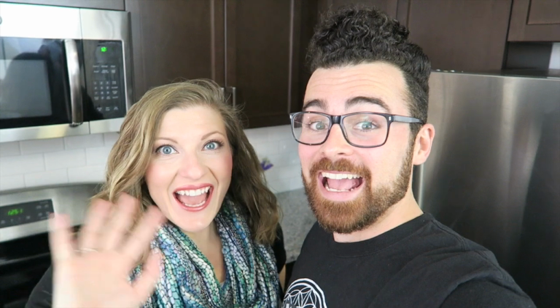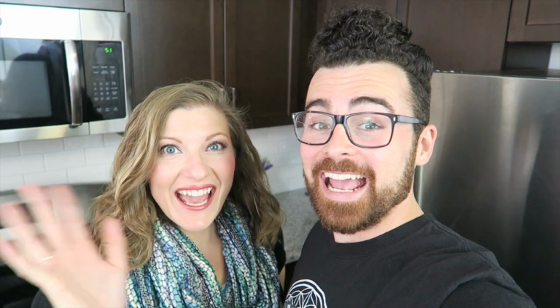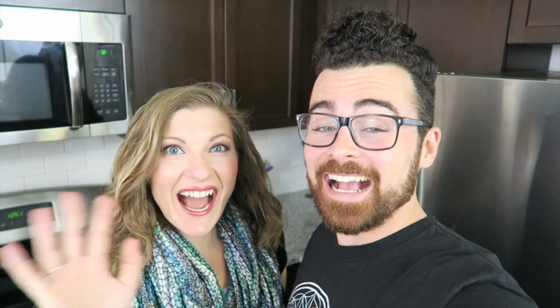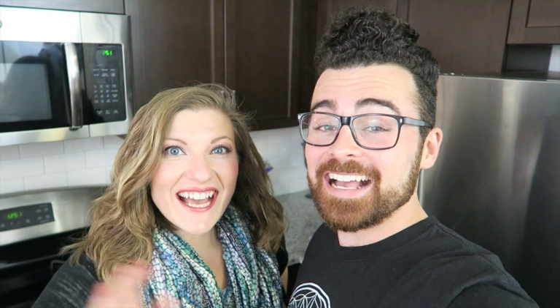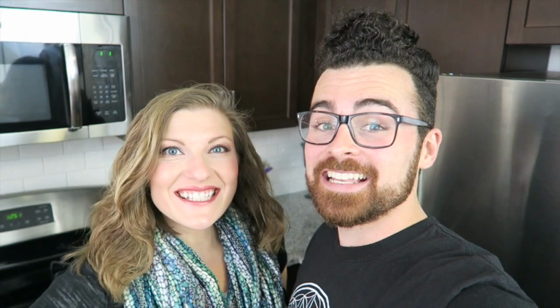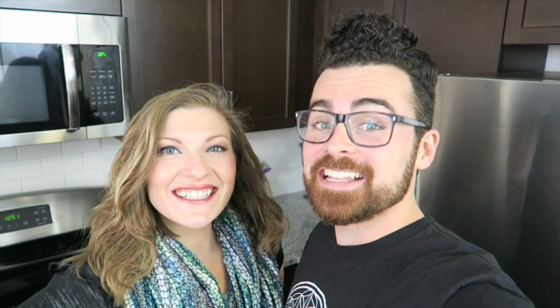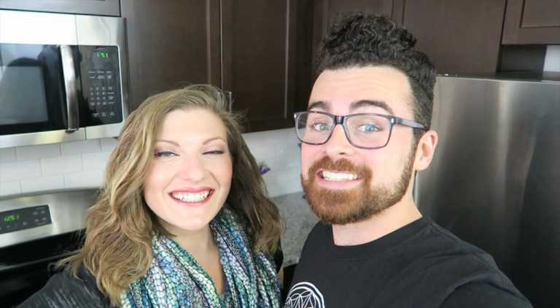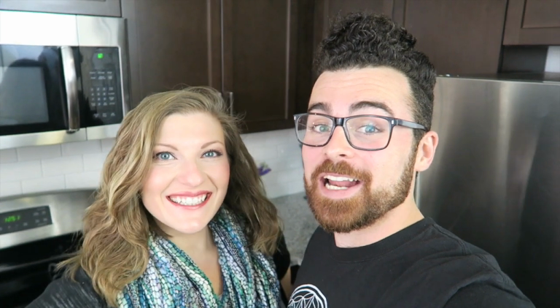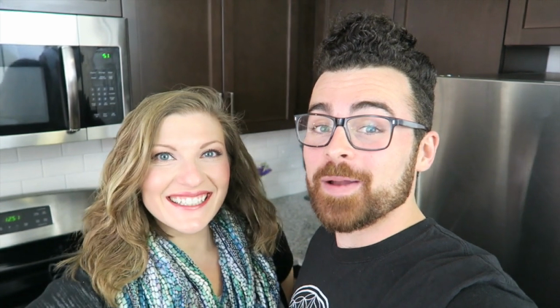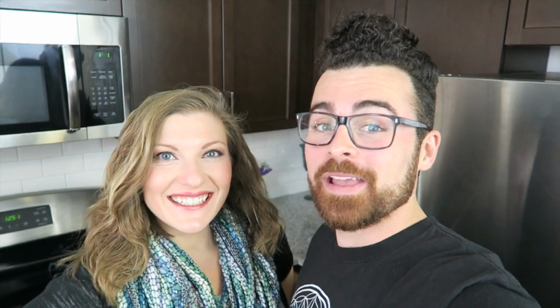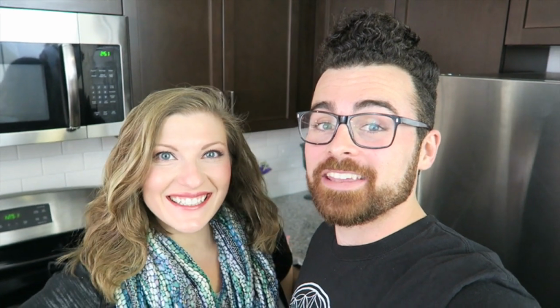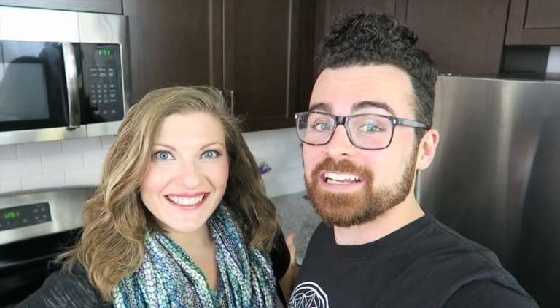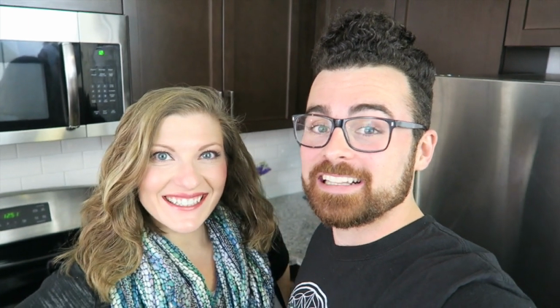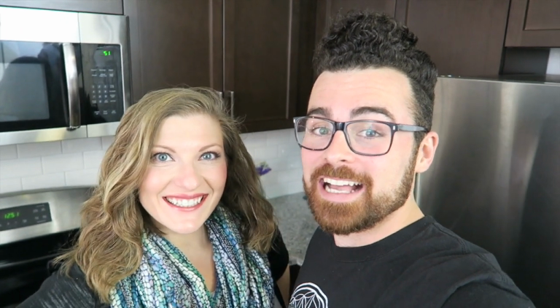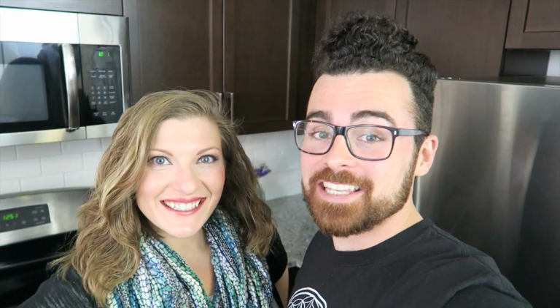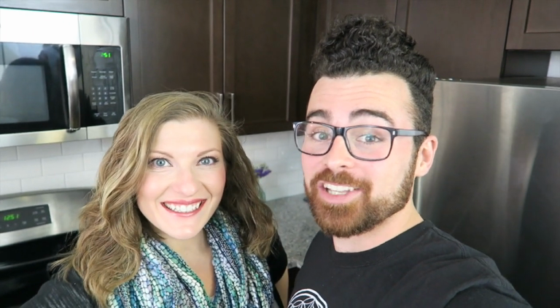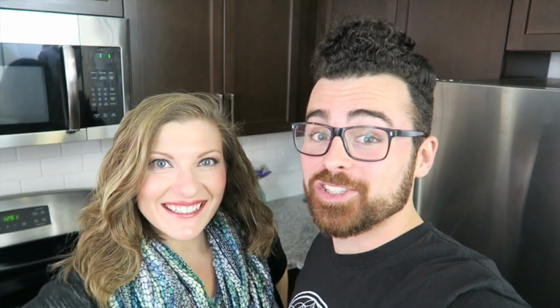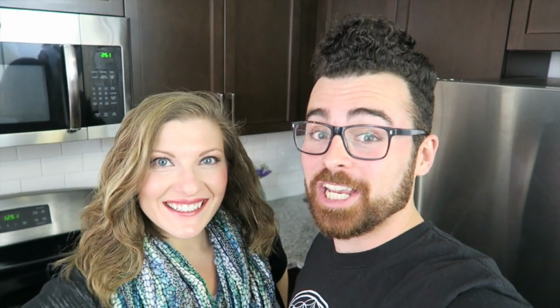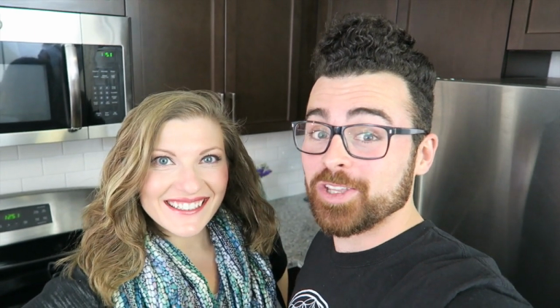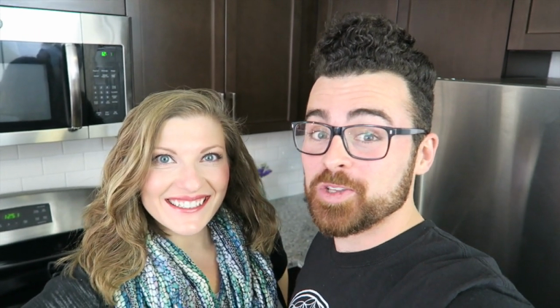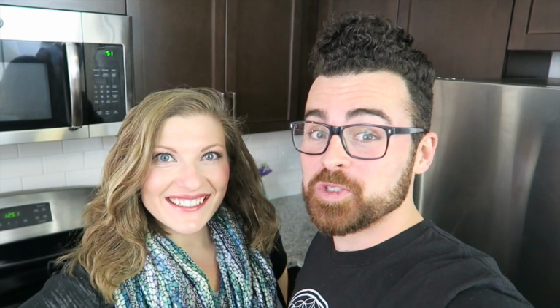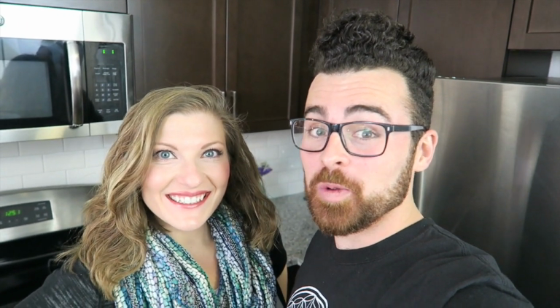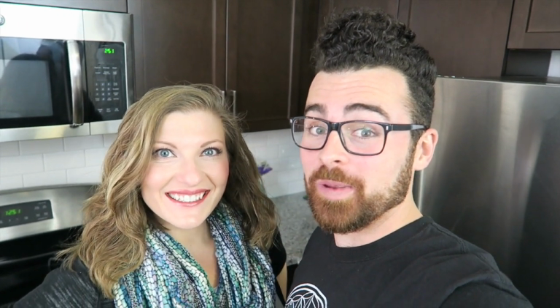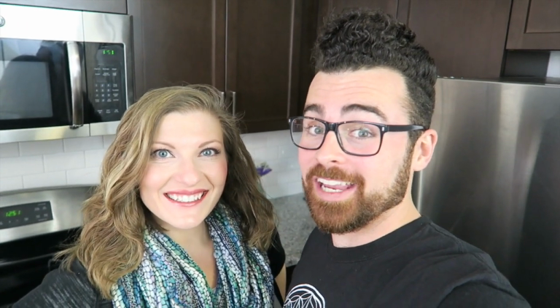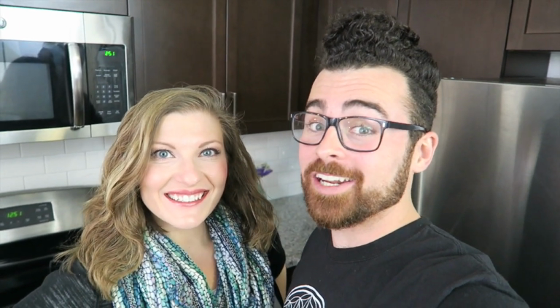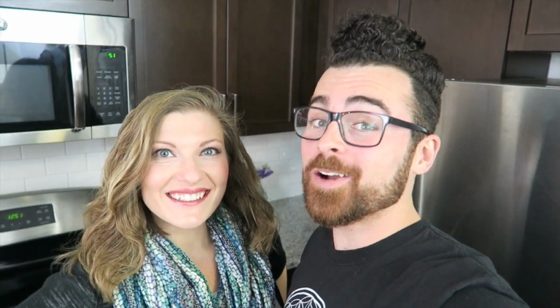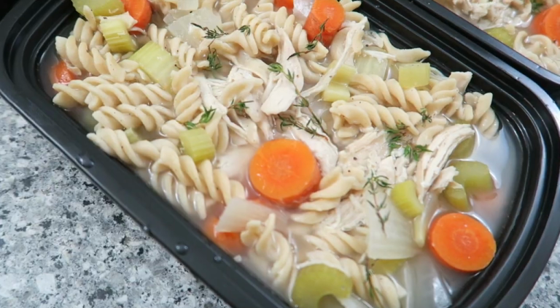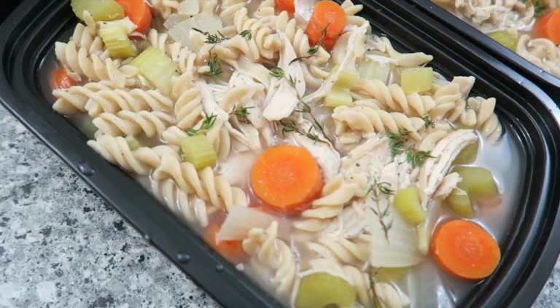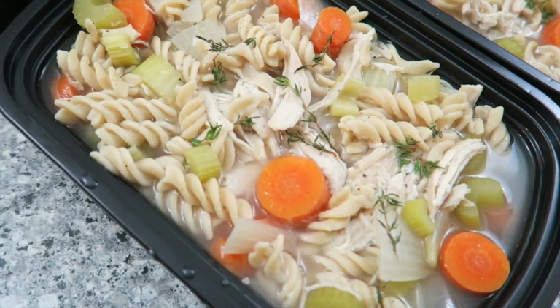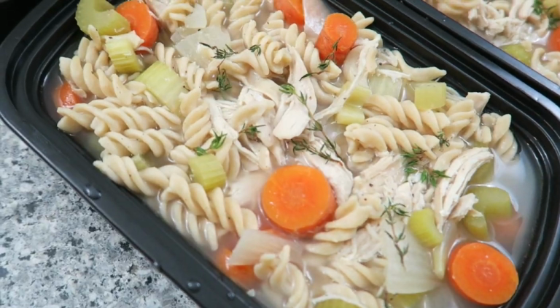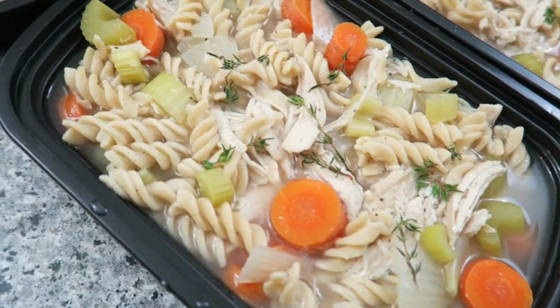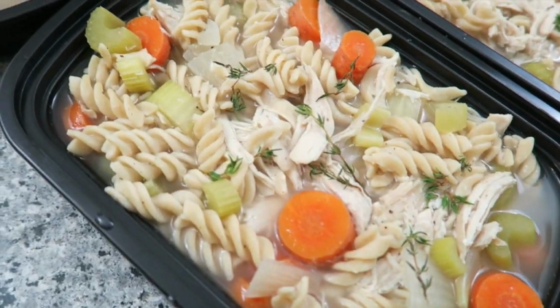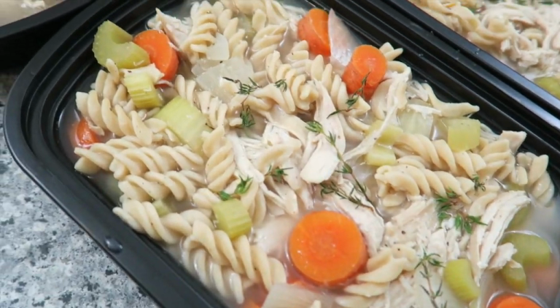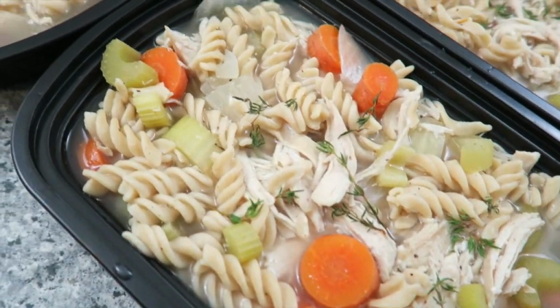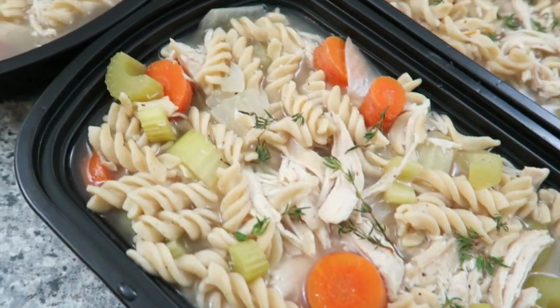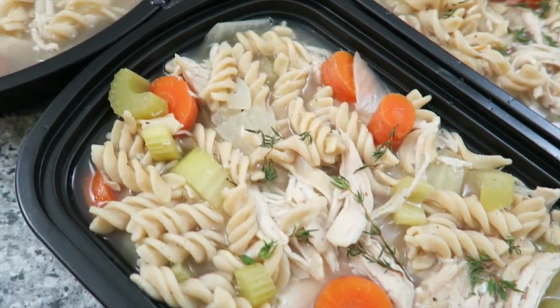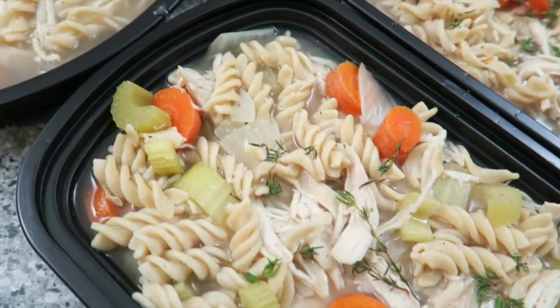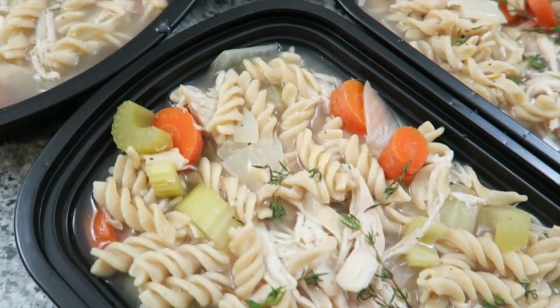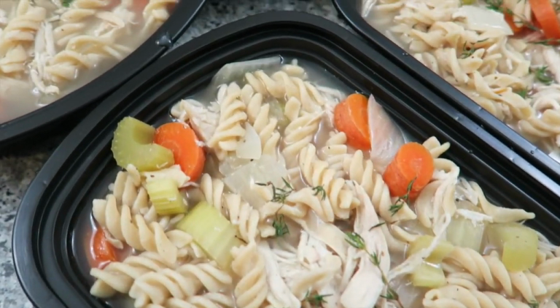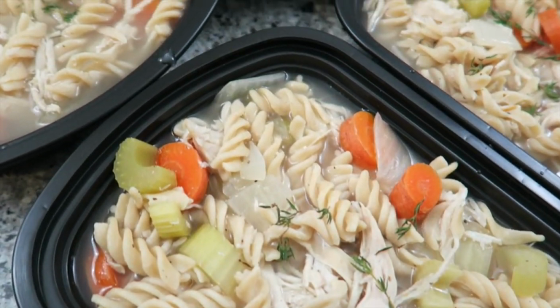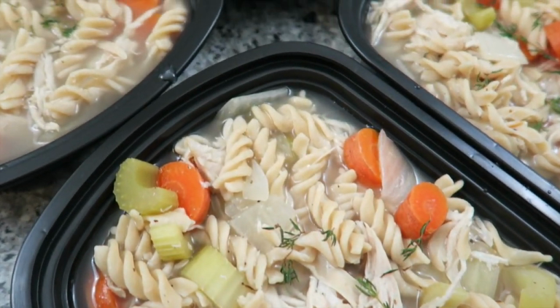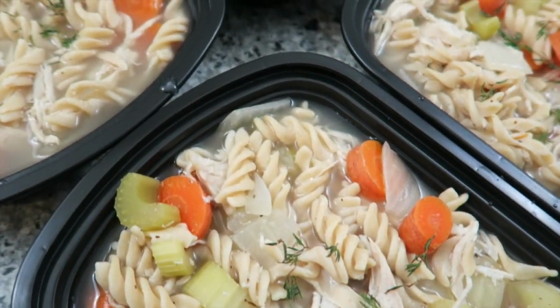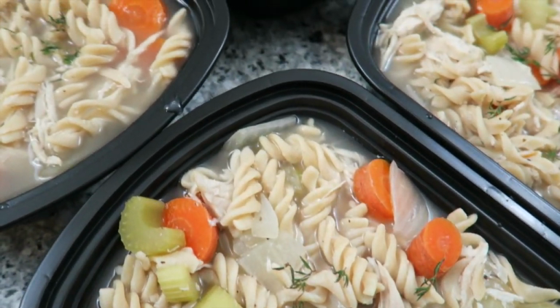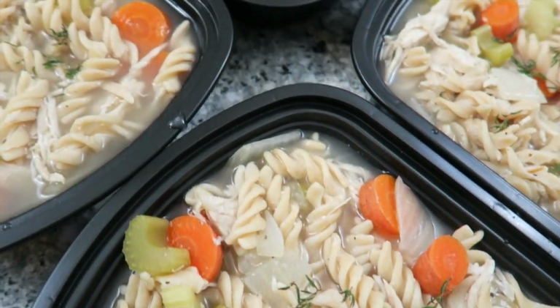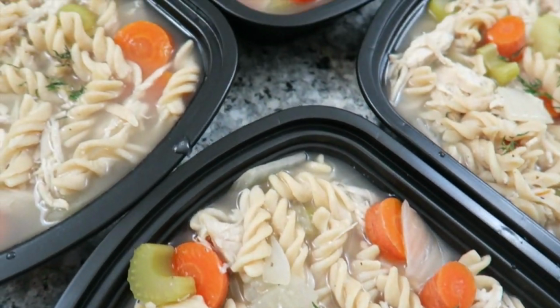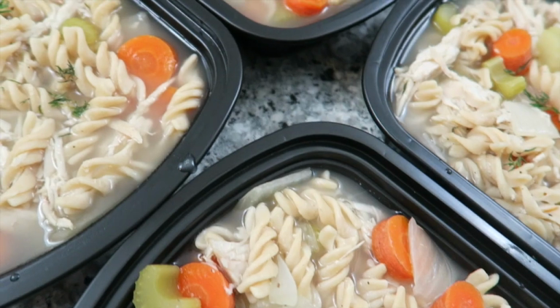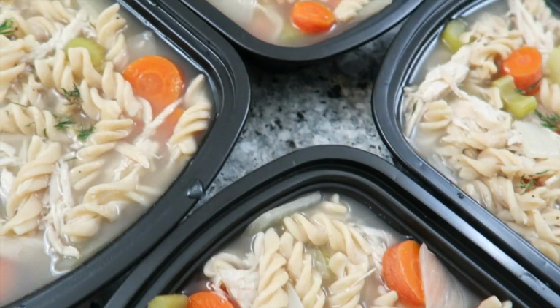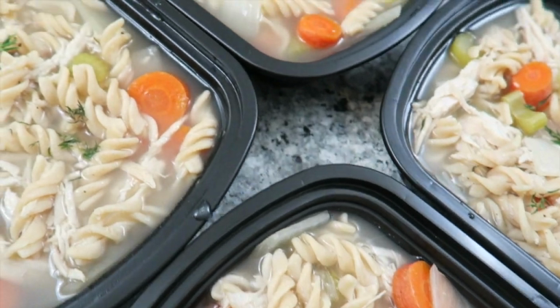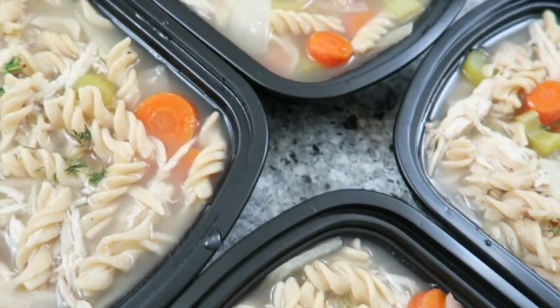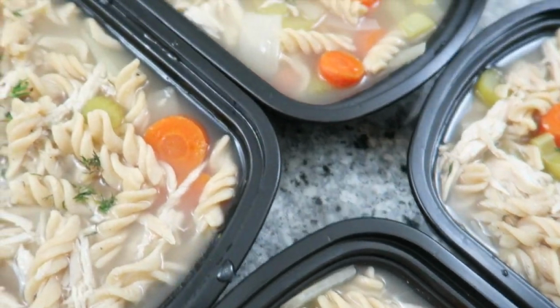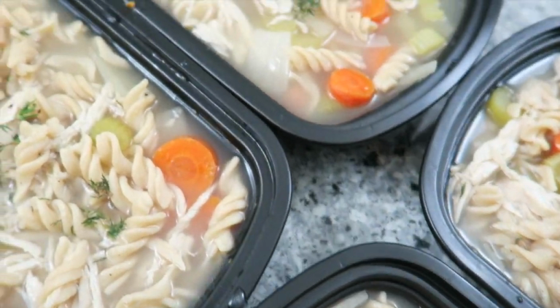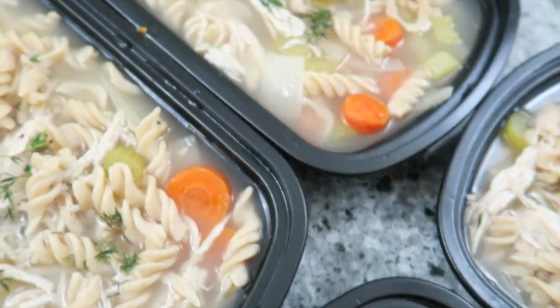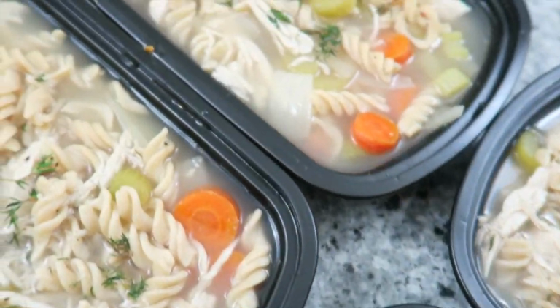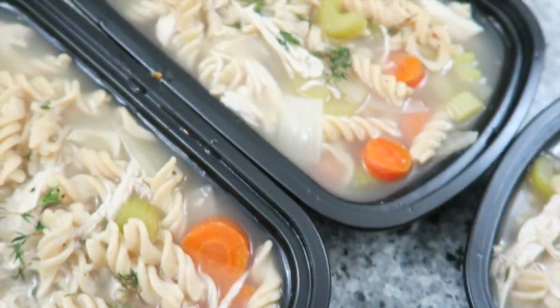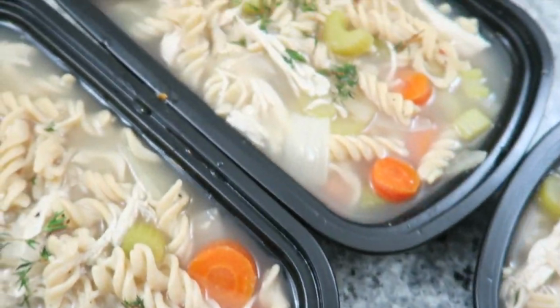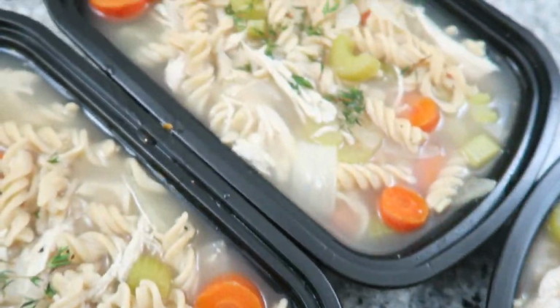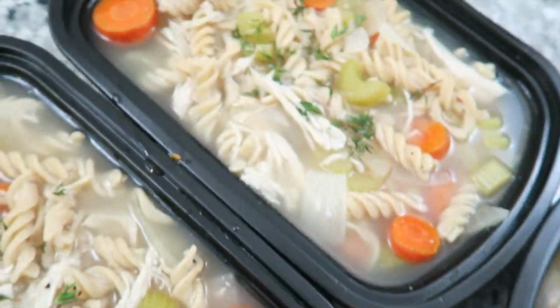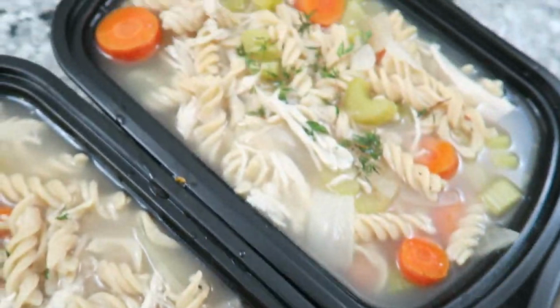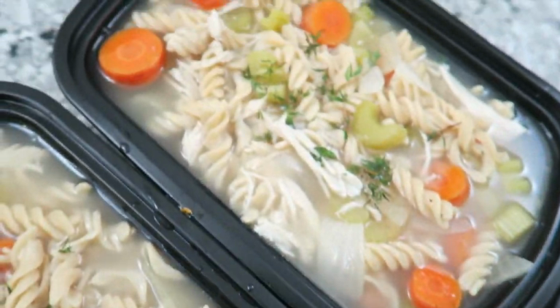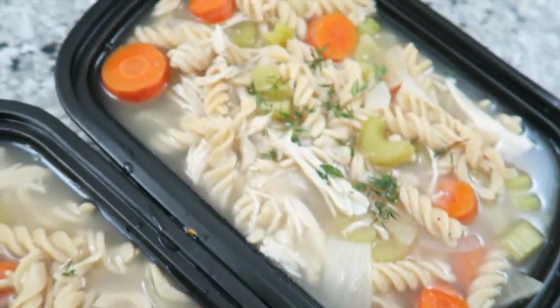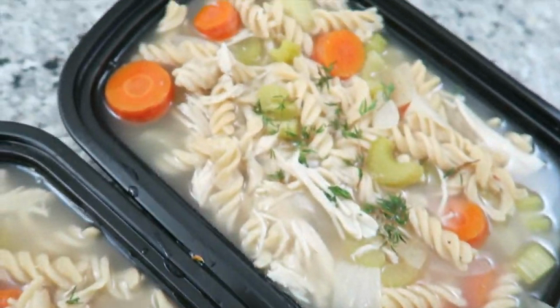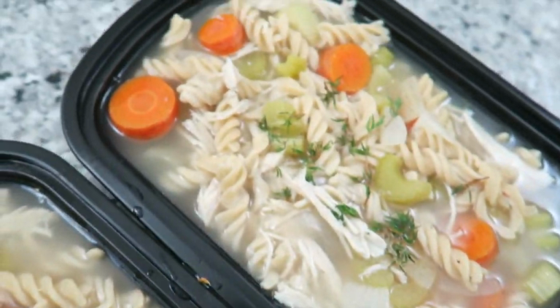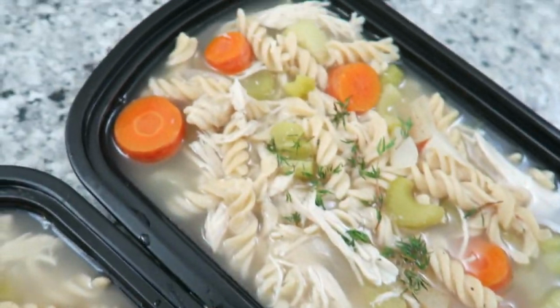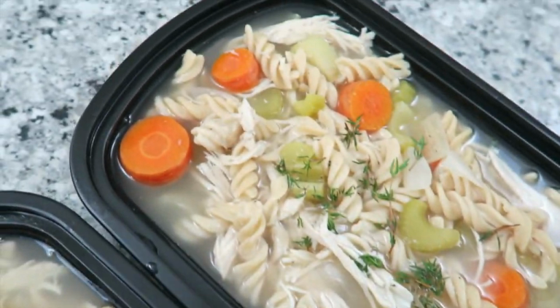Hey guys, today I'm making the classic chicken noodle soup in a crock pot. It only has five main ingredients and it is super inexpensive to make.